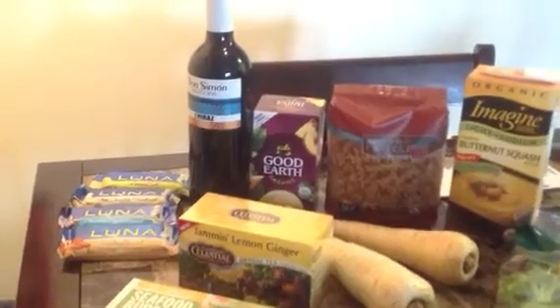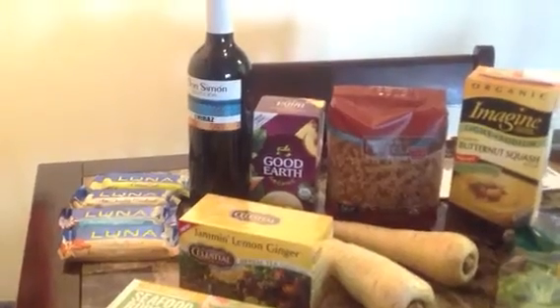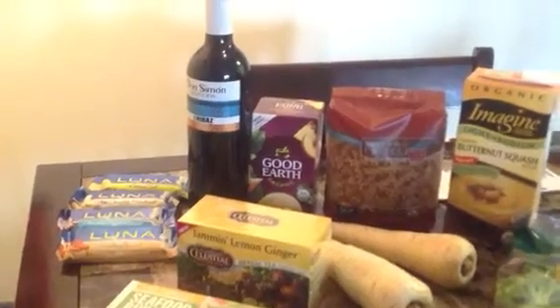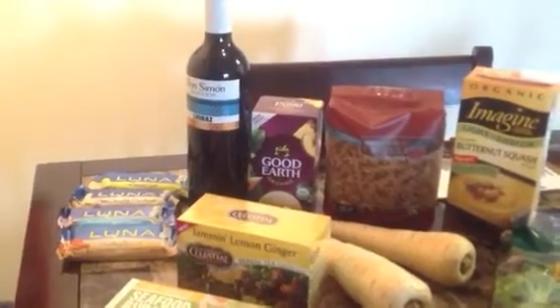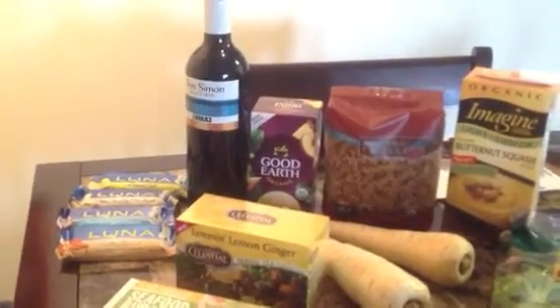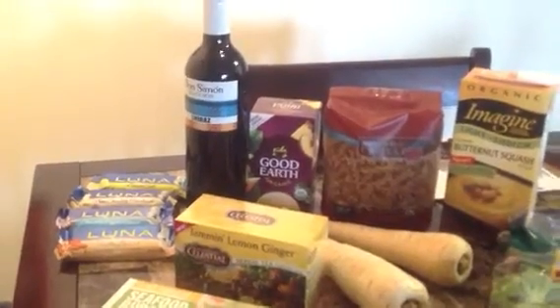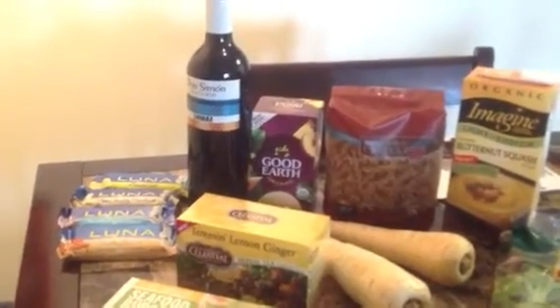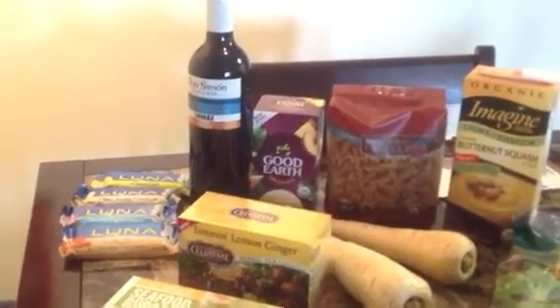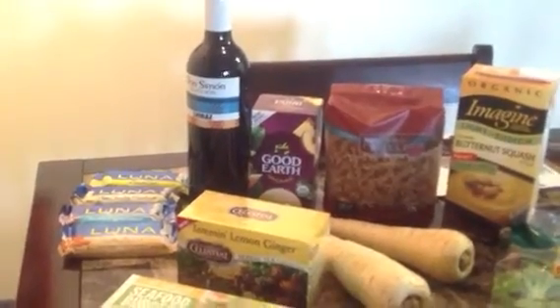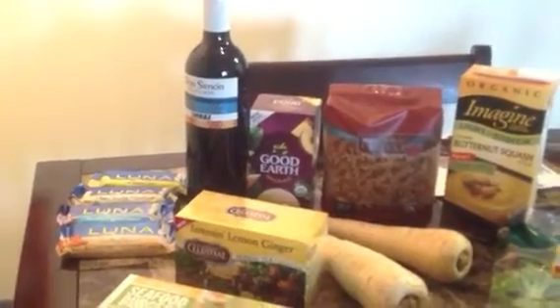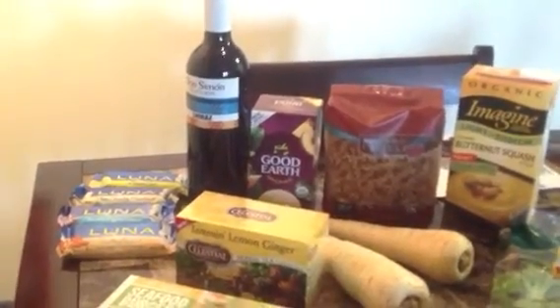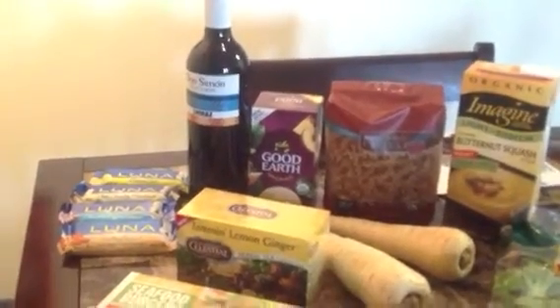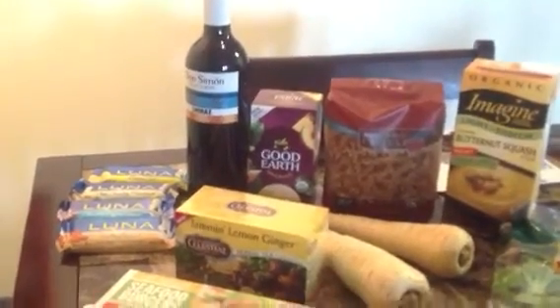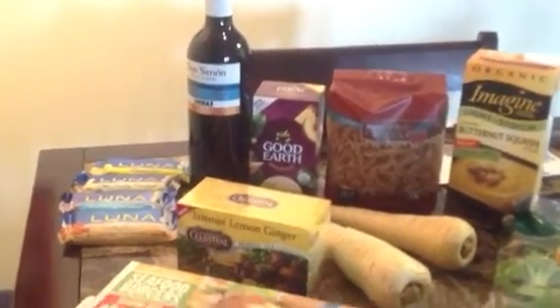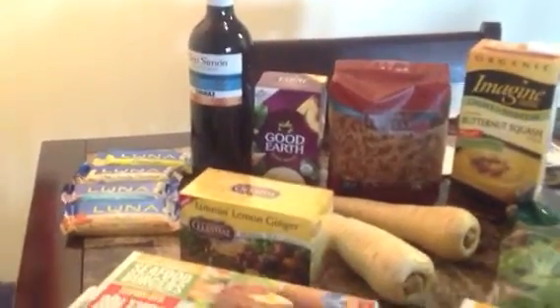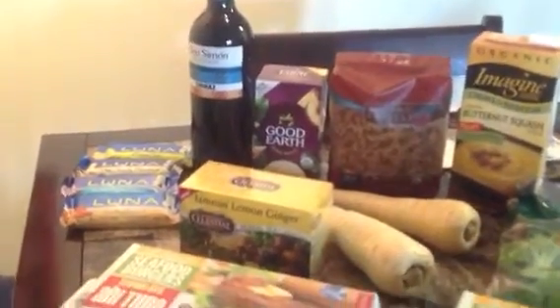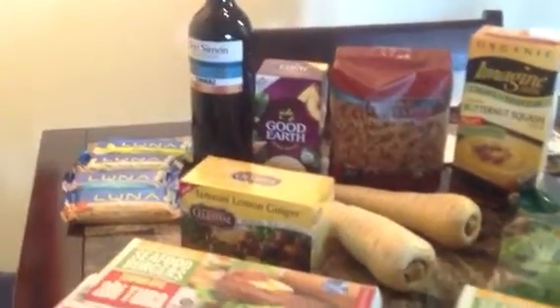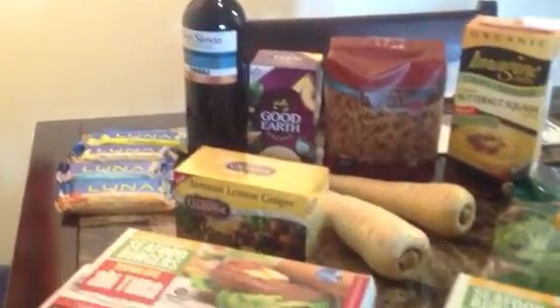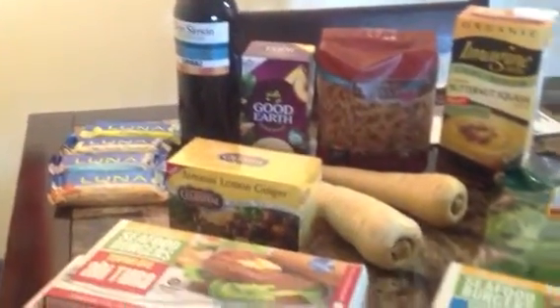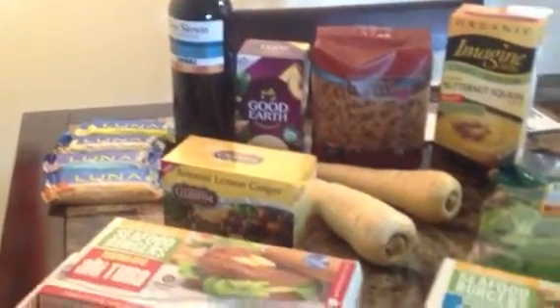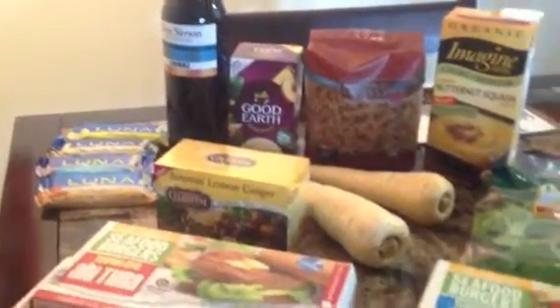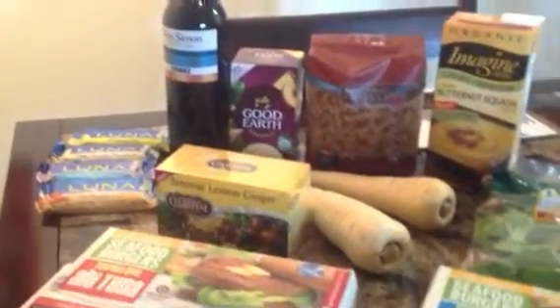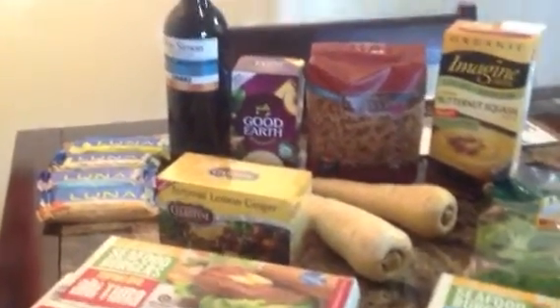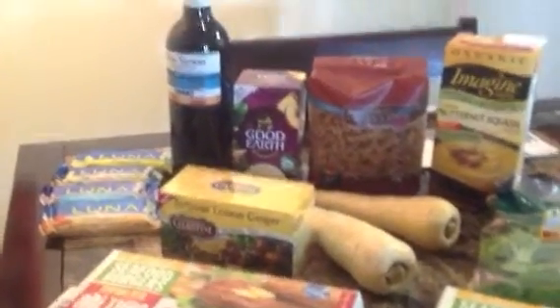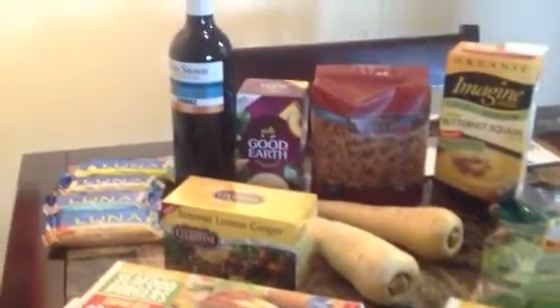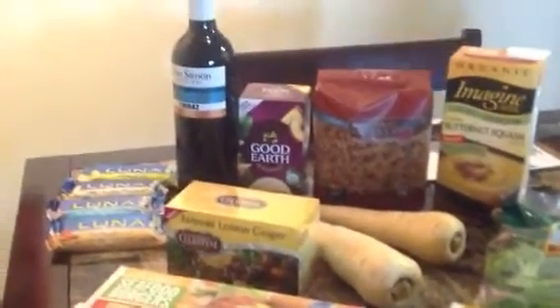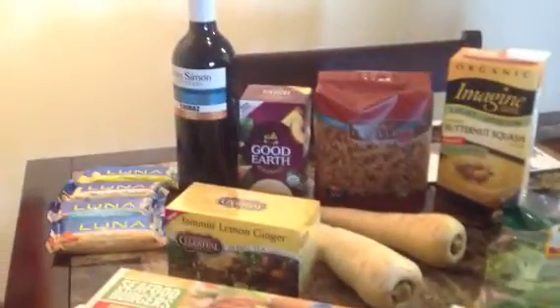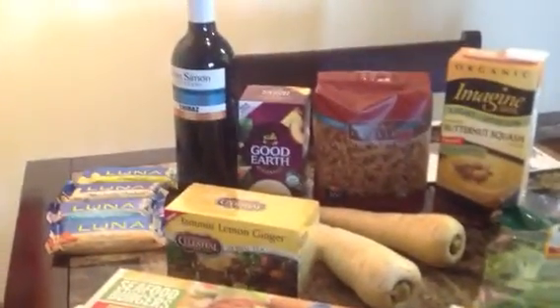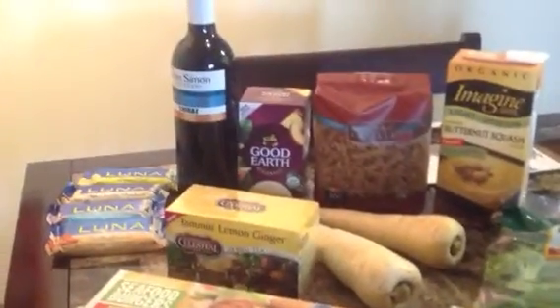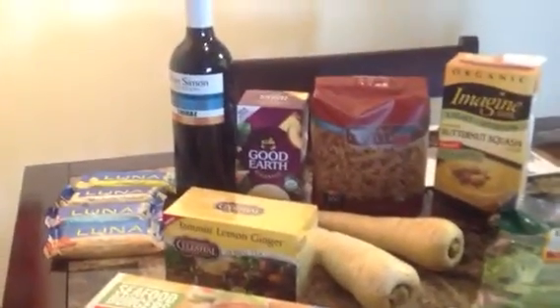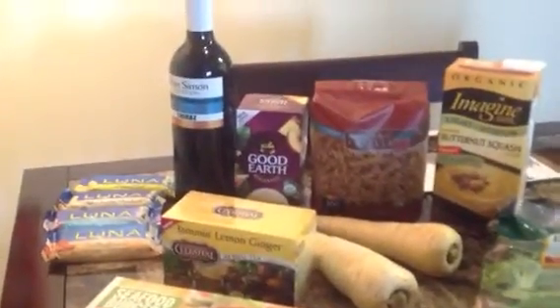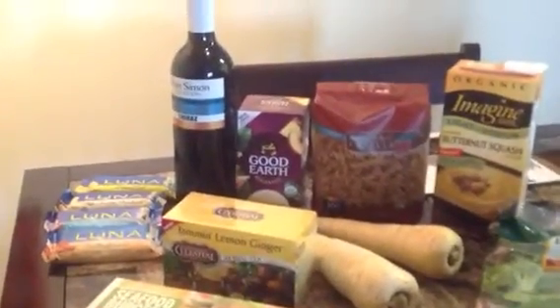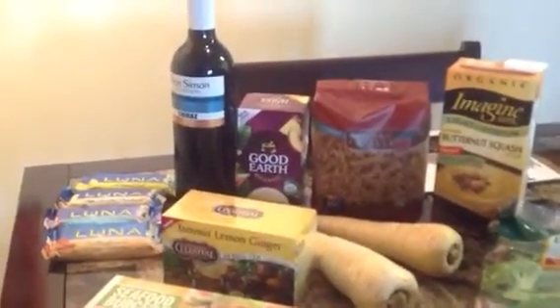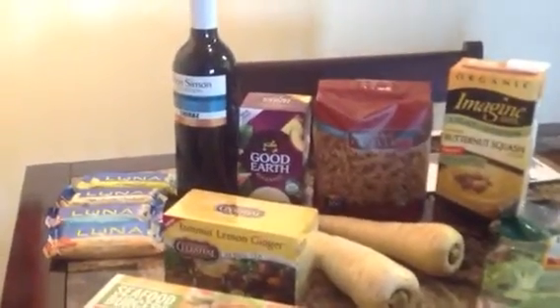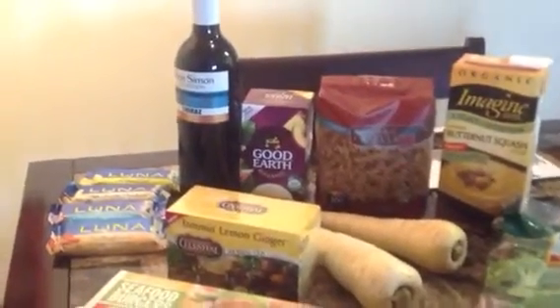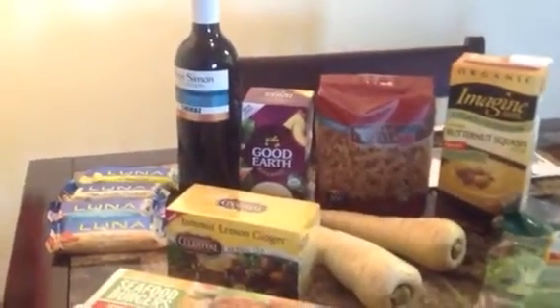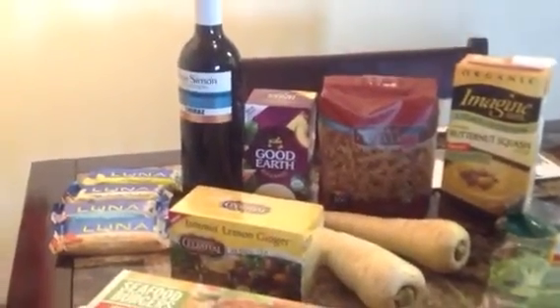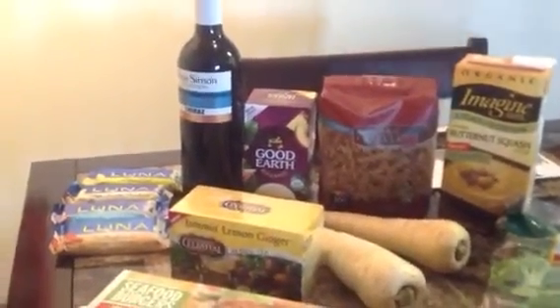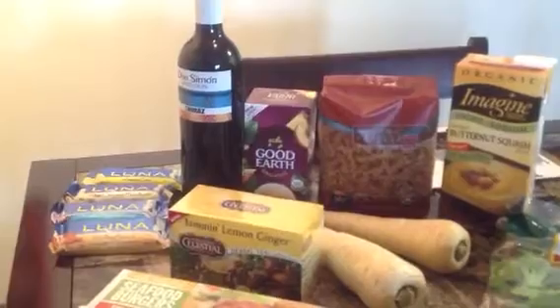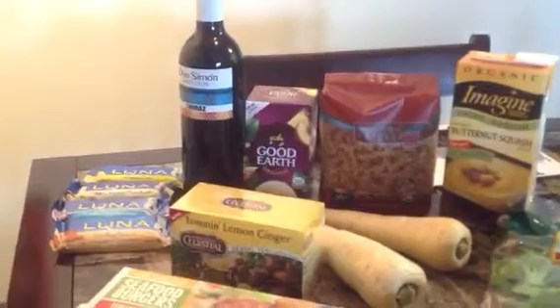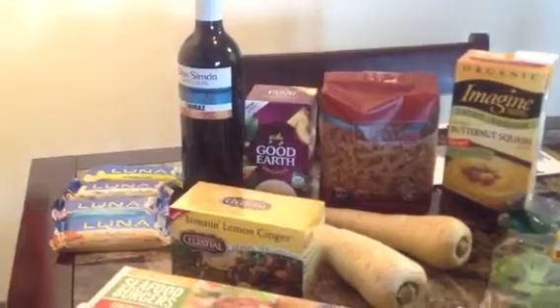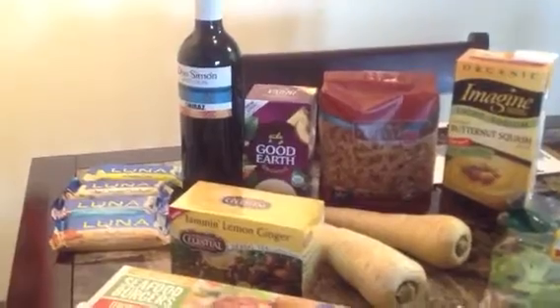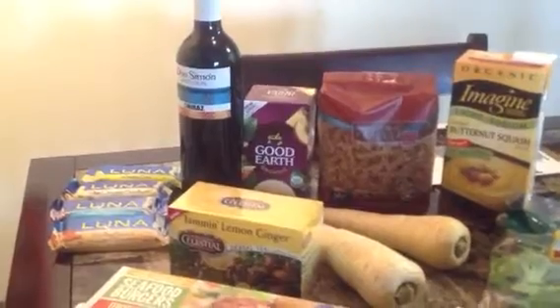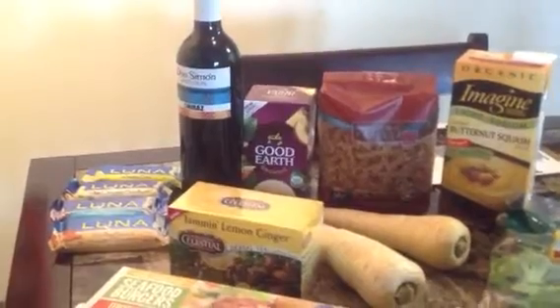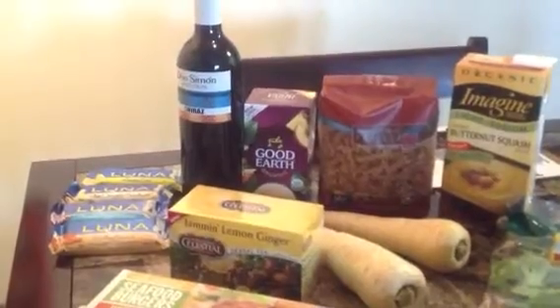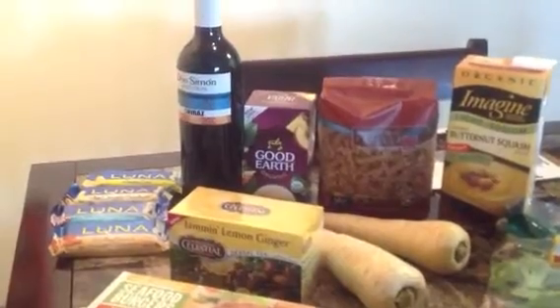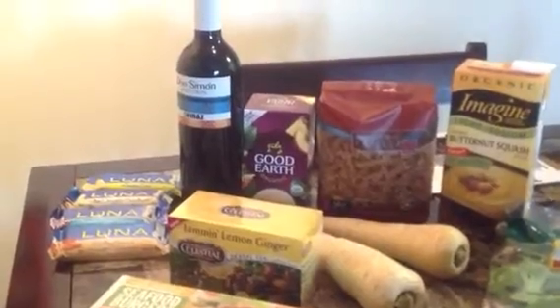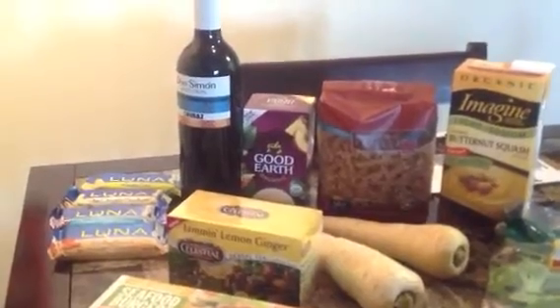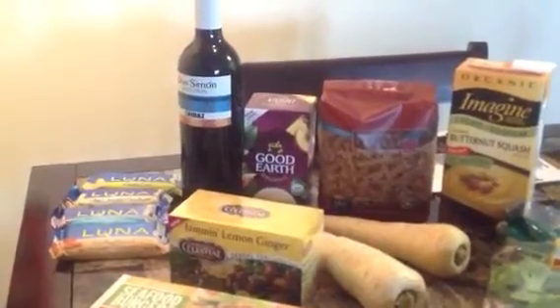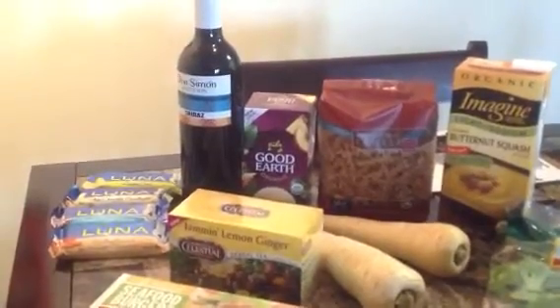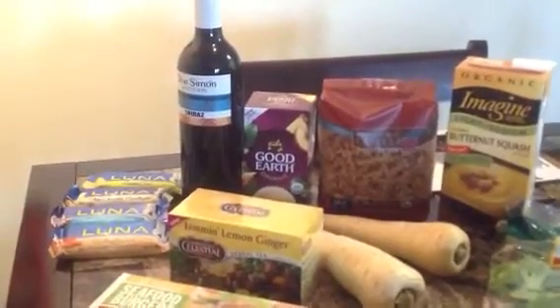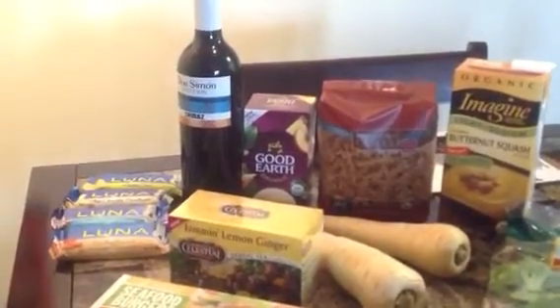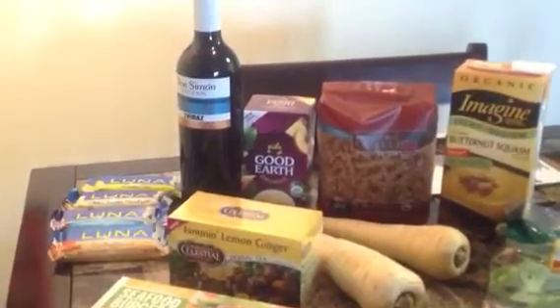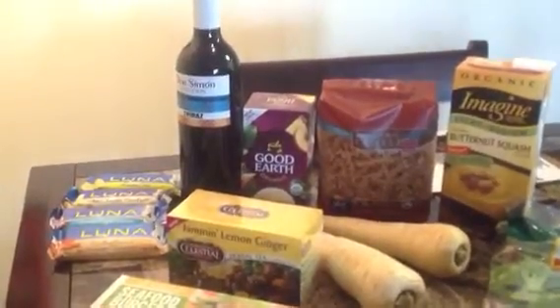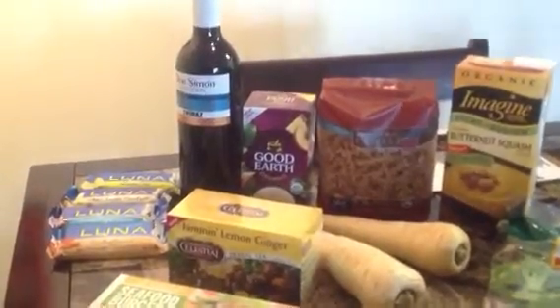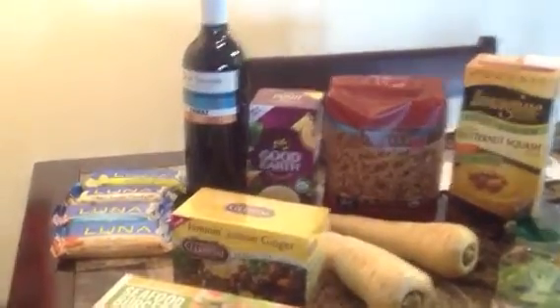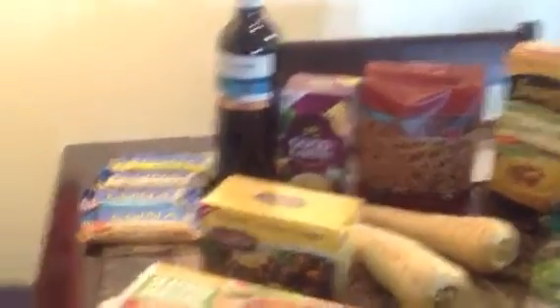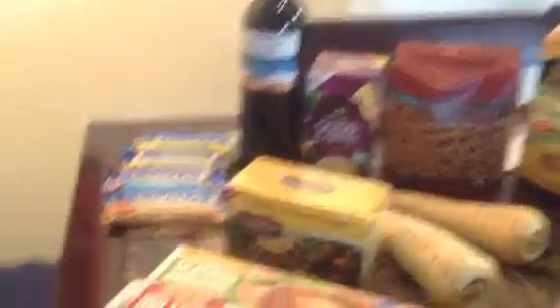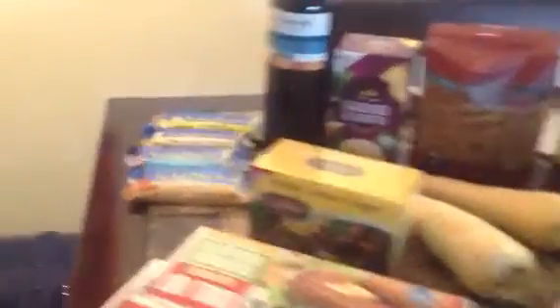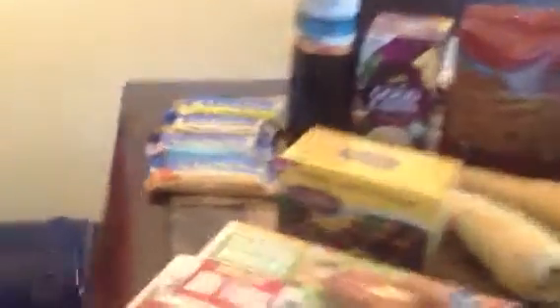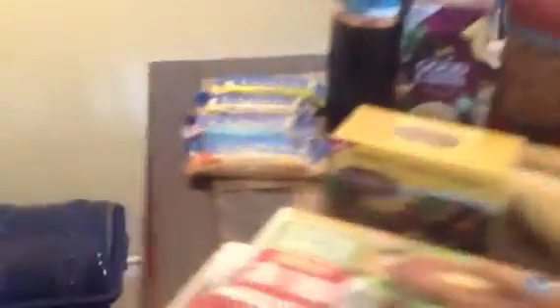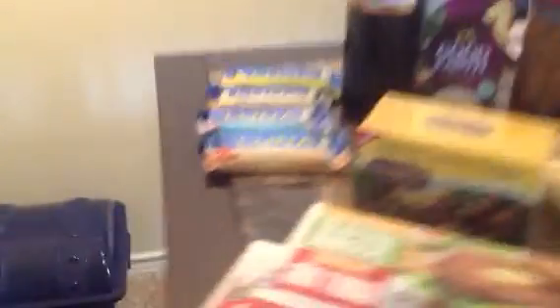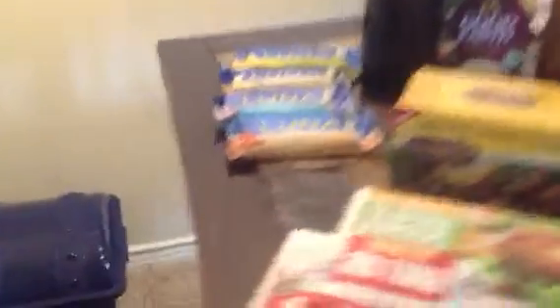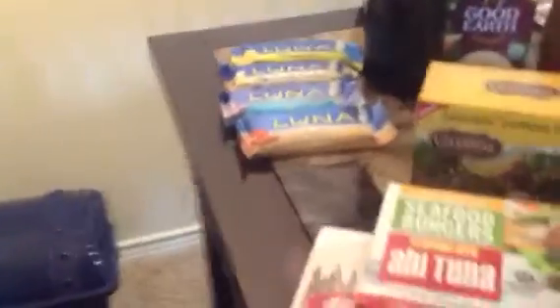Hey guys, I'm testing out videoing on my iPad and this is a small Whole Foods haul. Let's see what we got here.